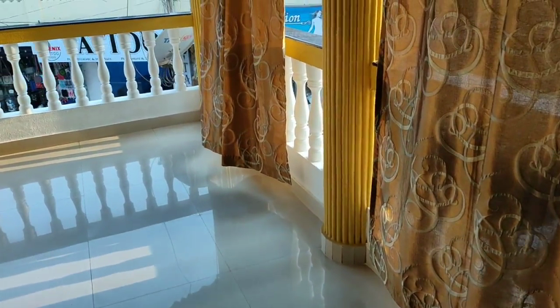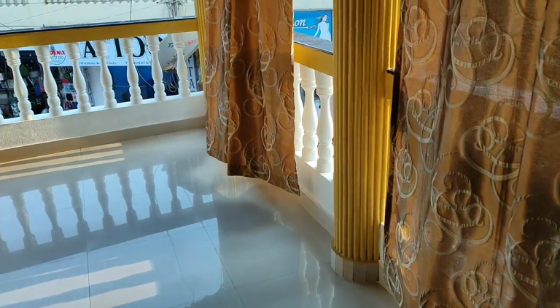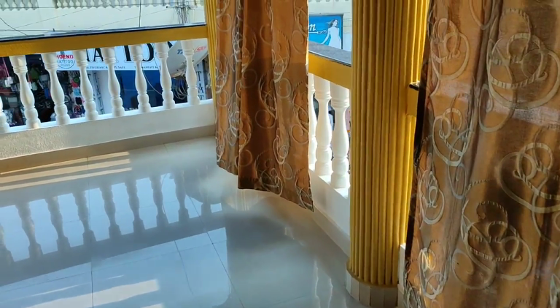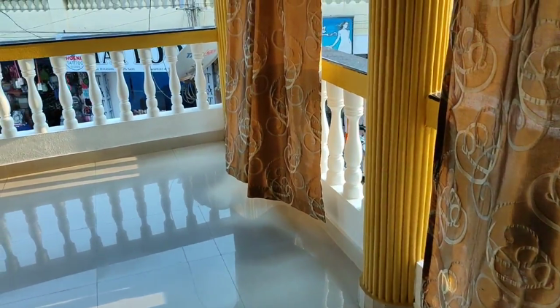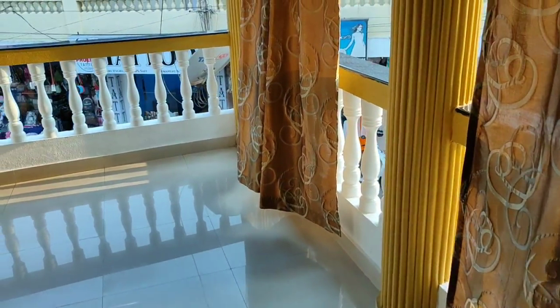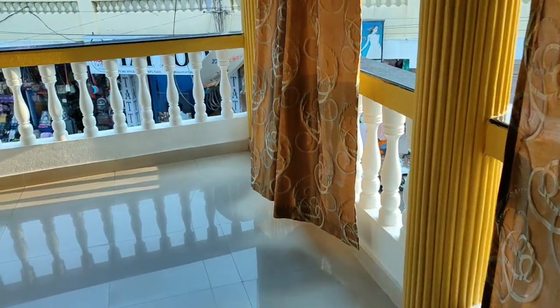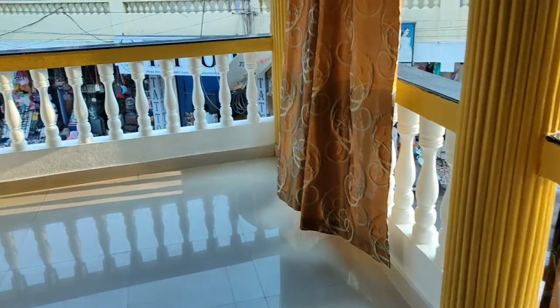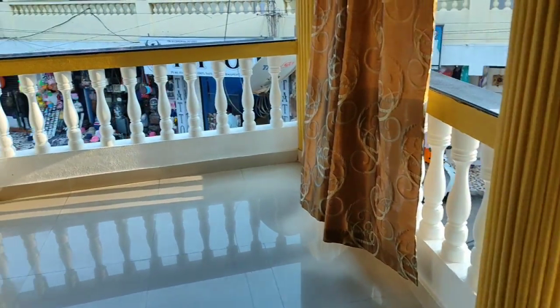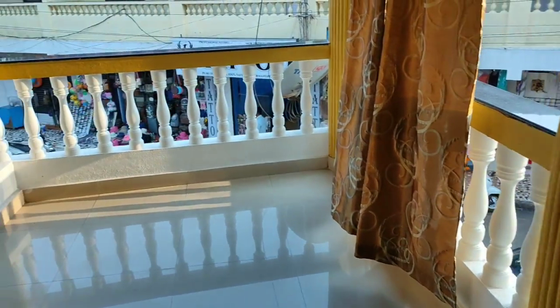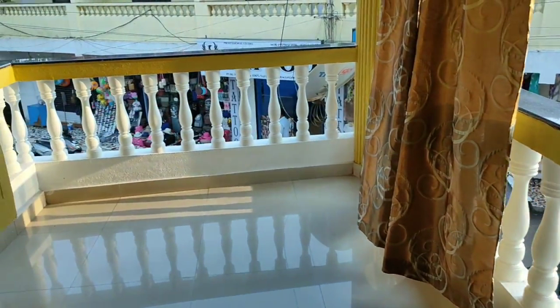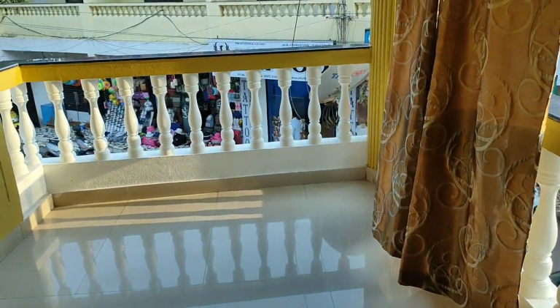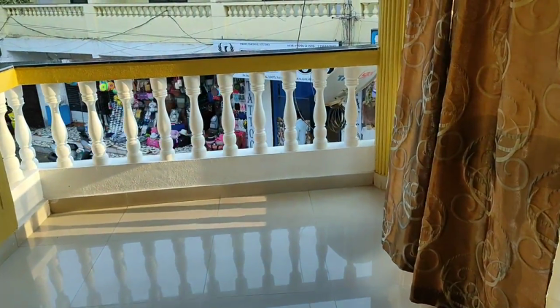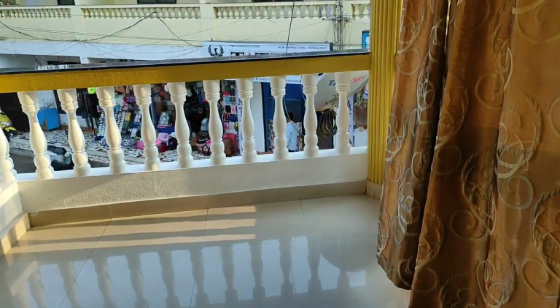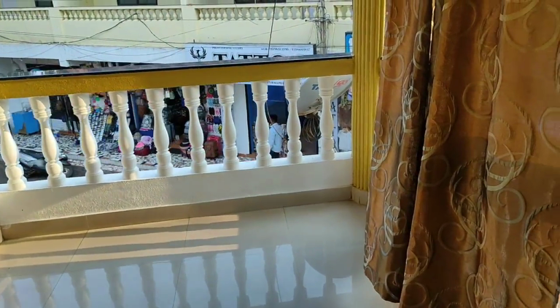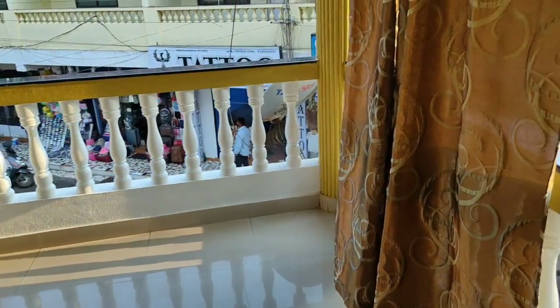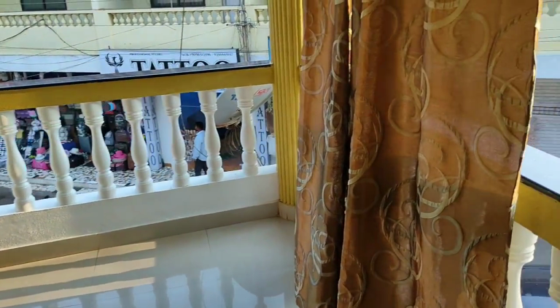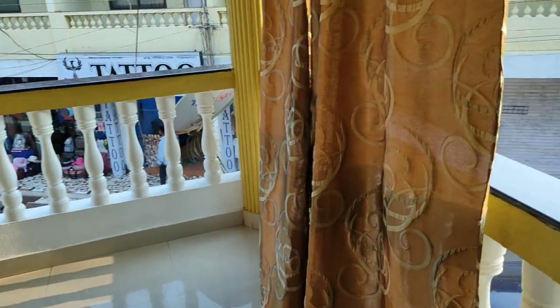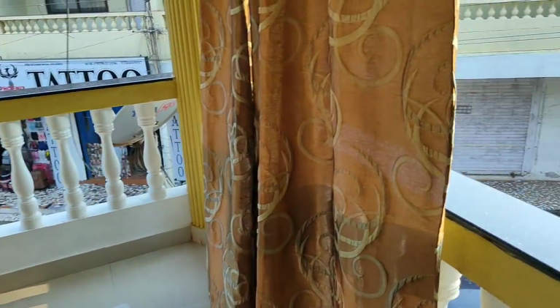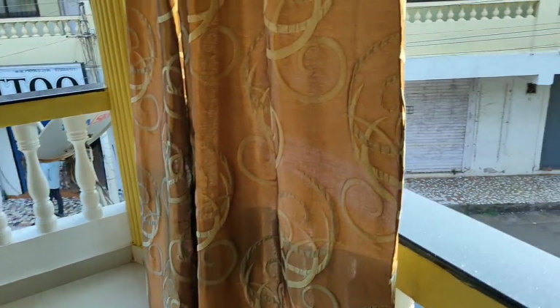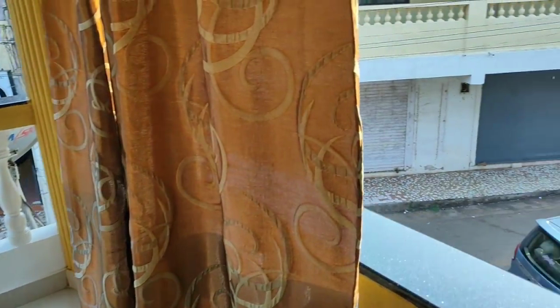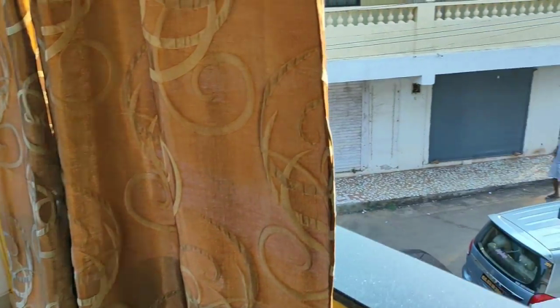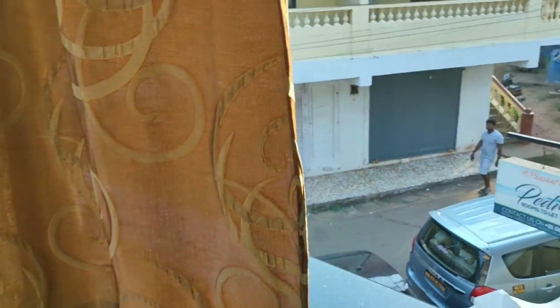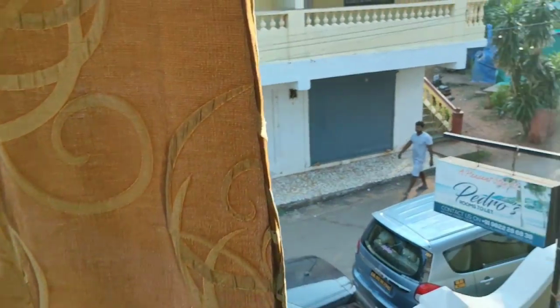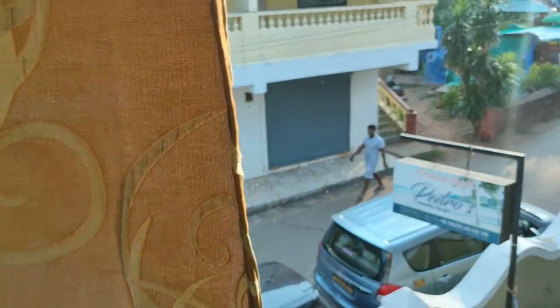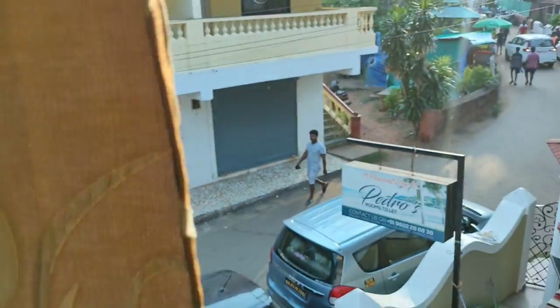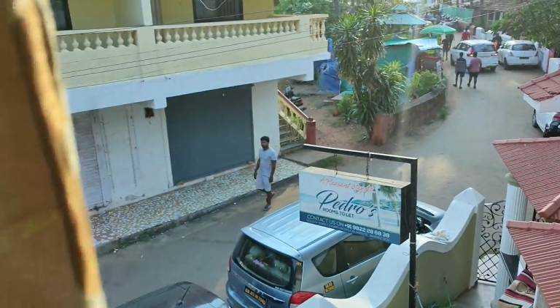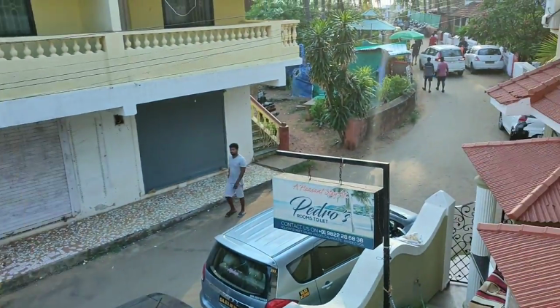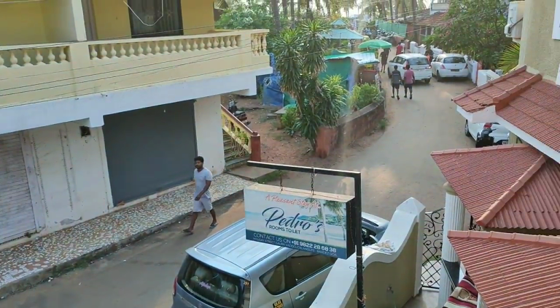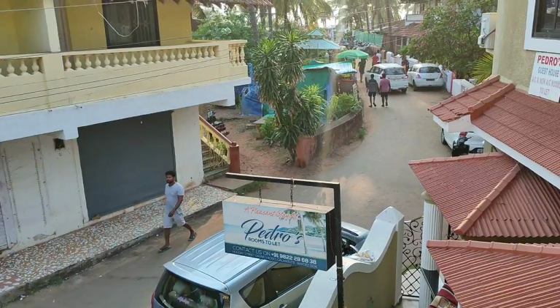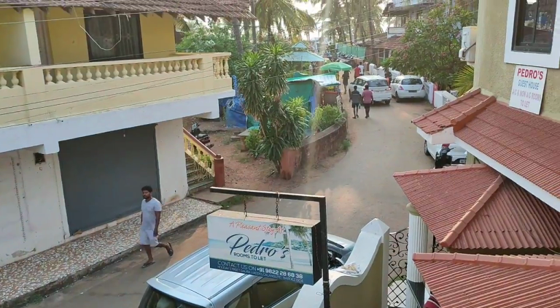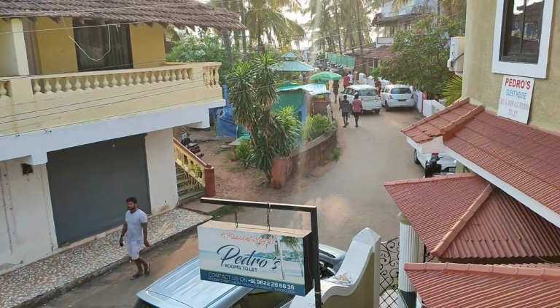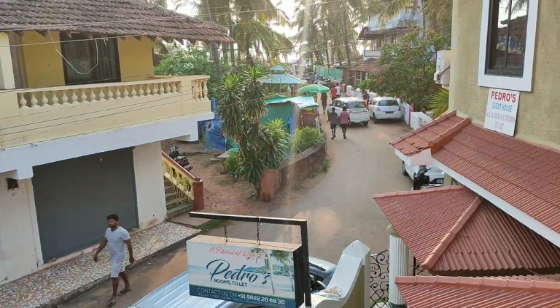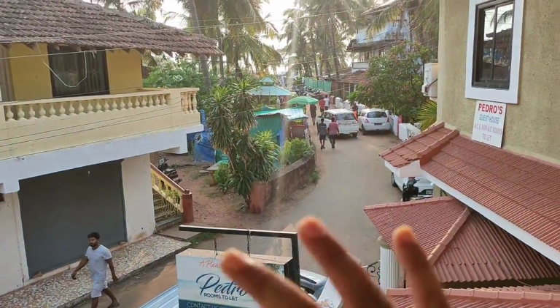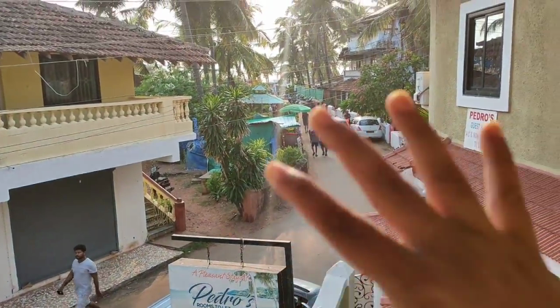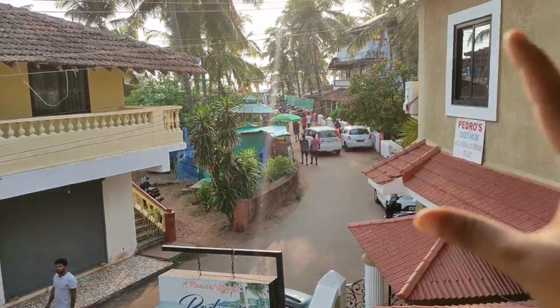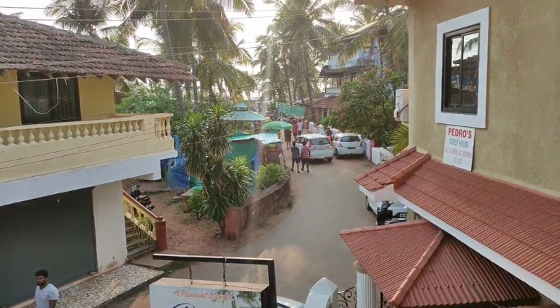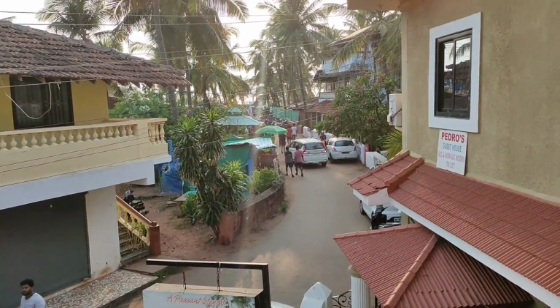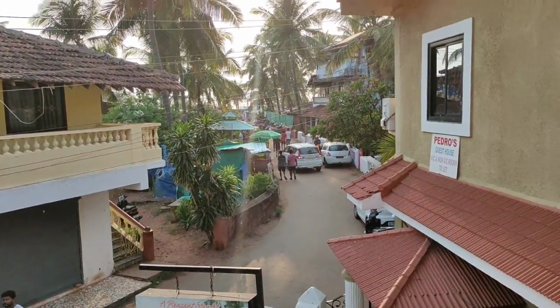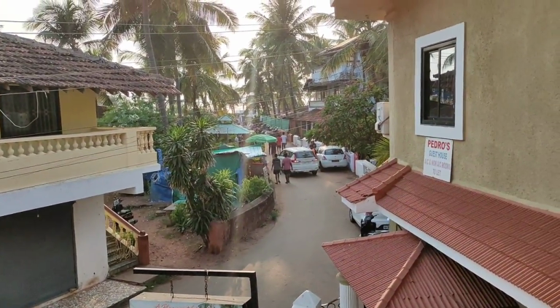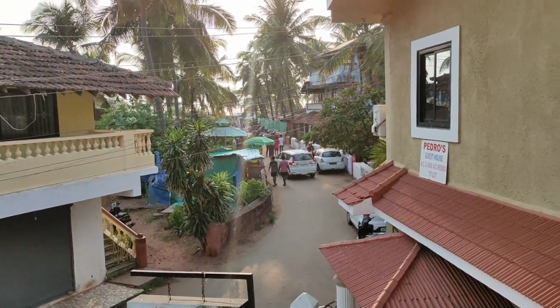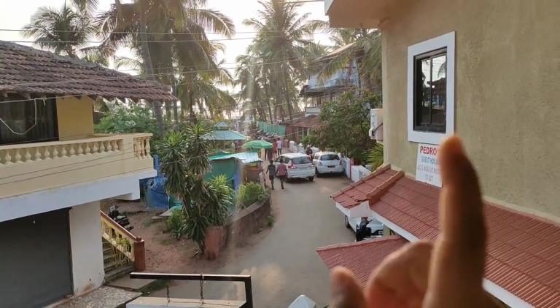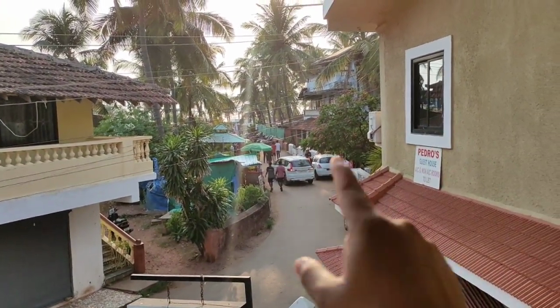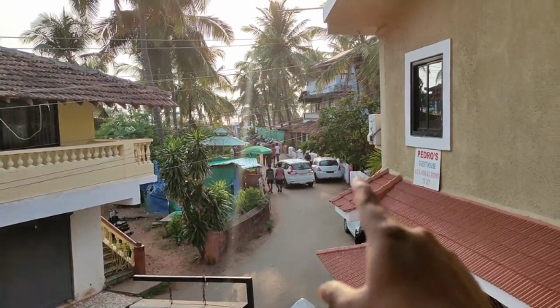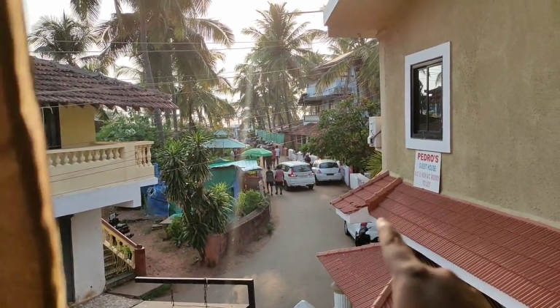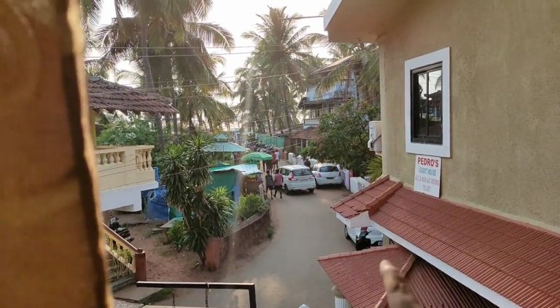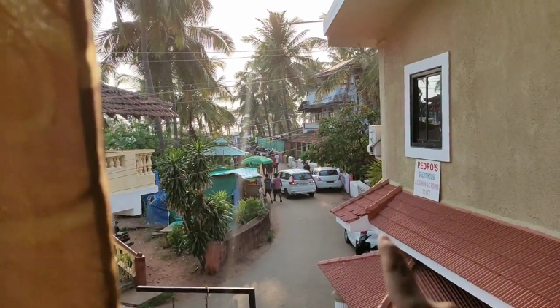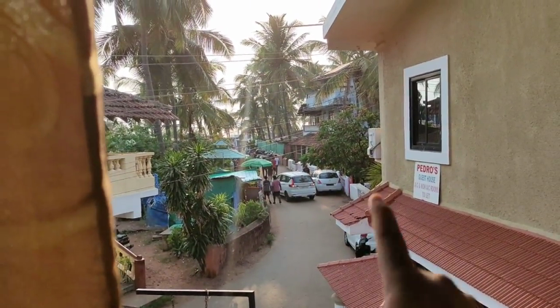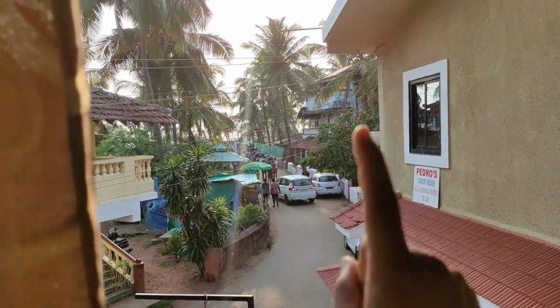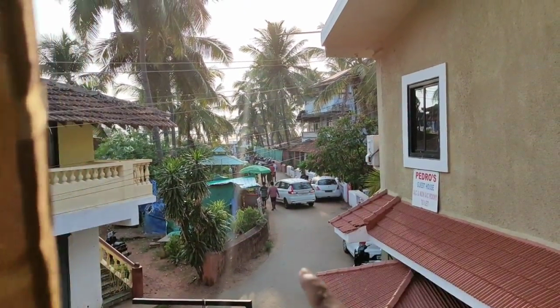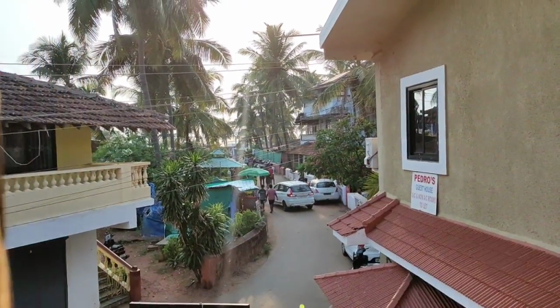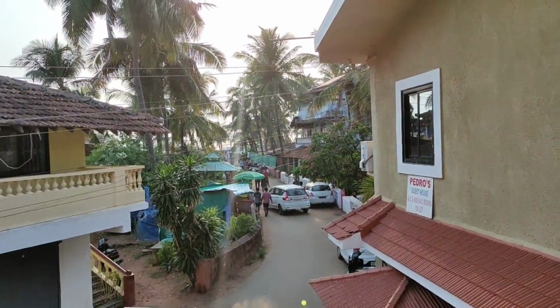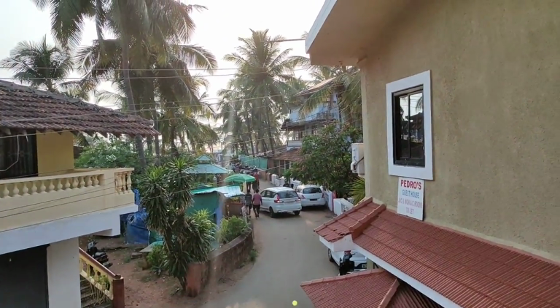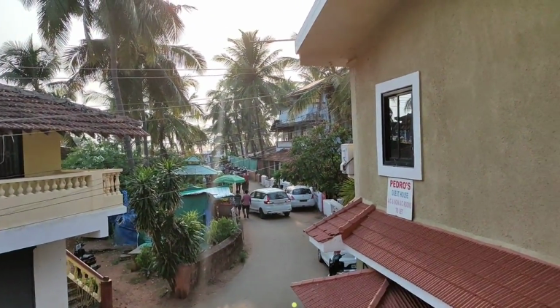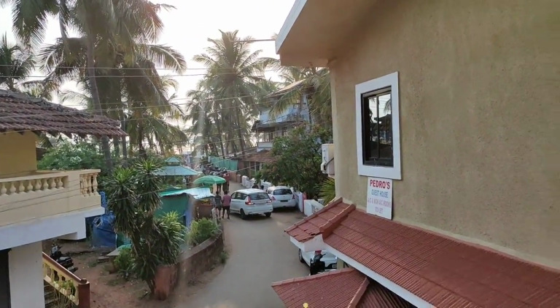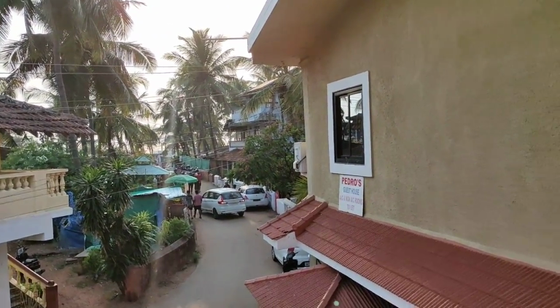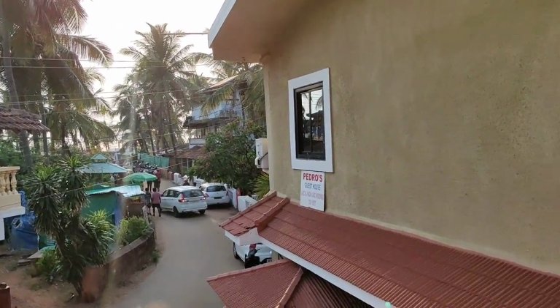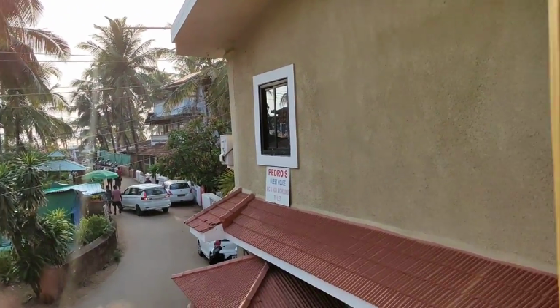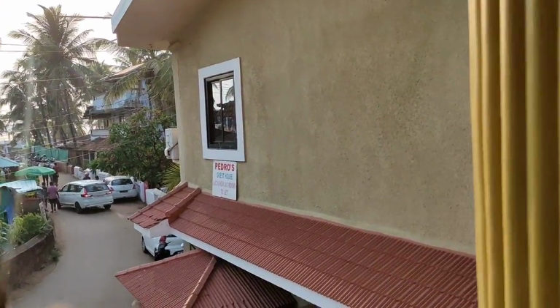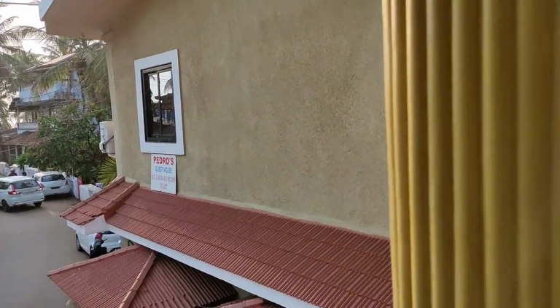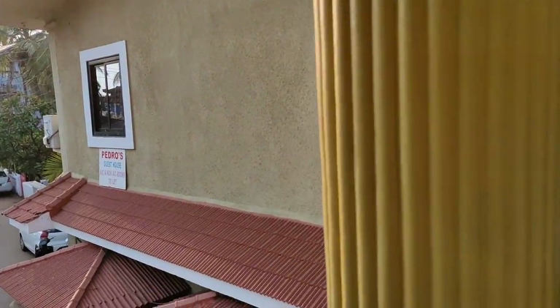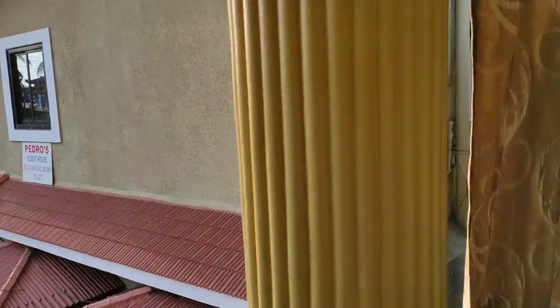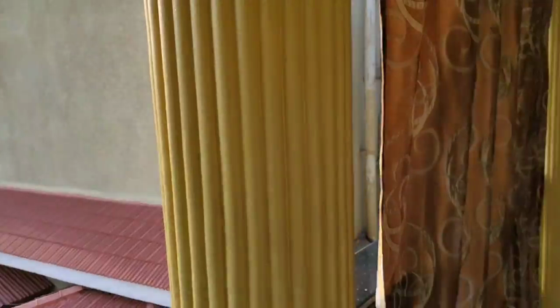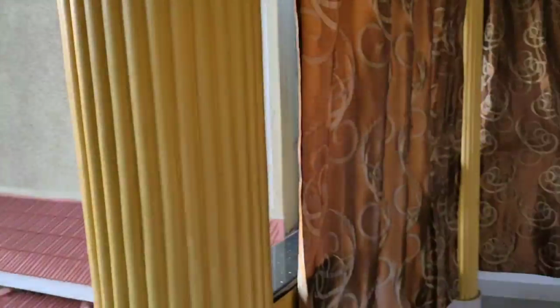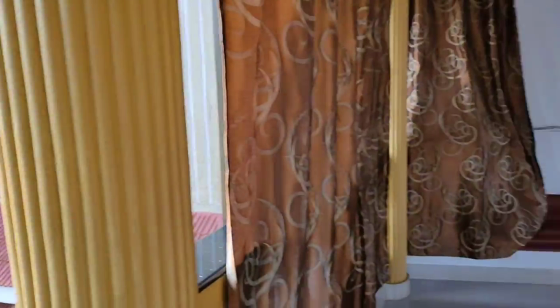This room has a big, huge balcony - look at how big it is. And from here you can see the beach.